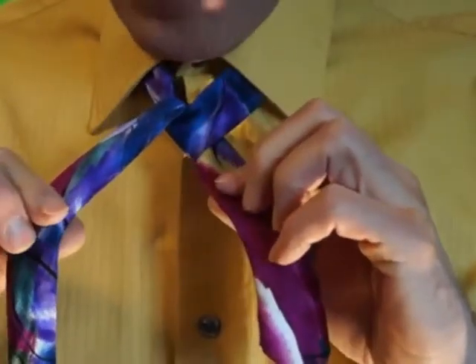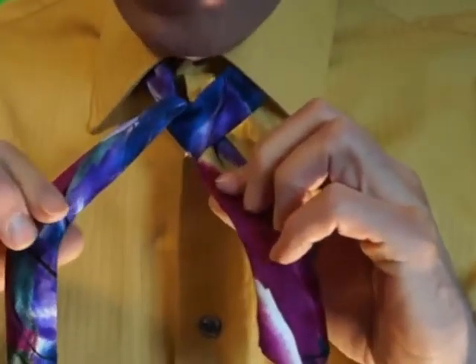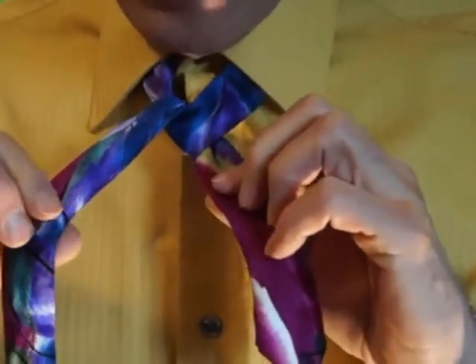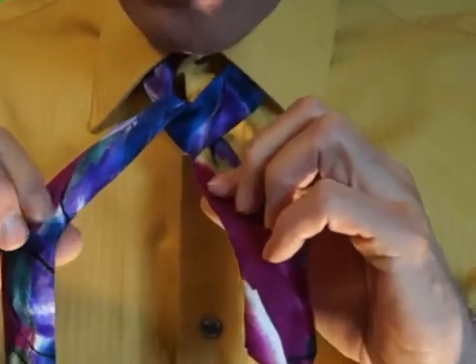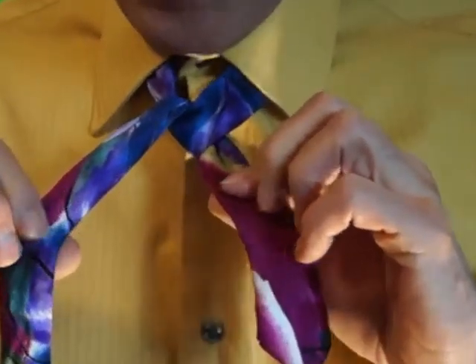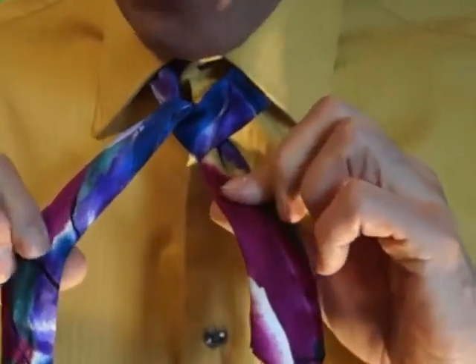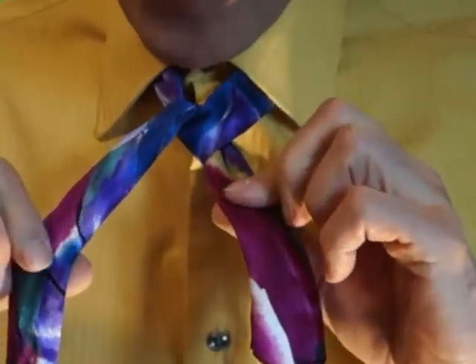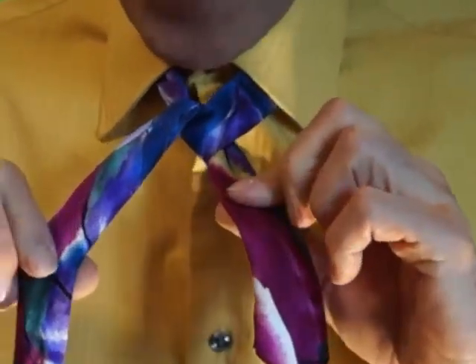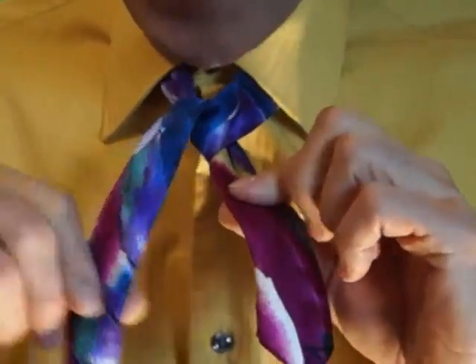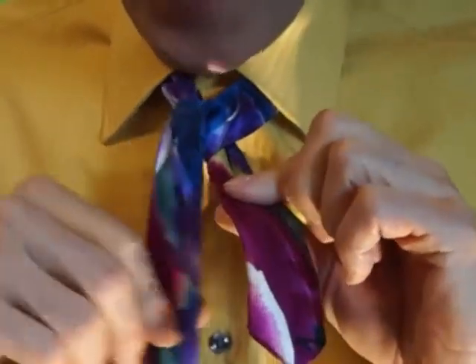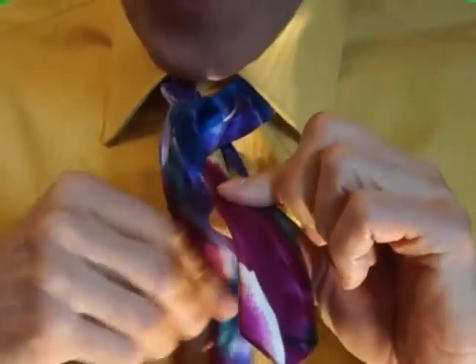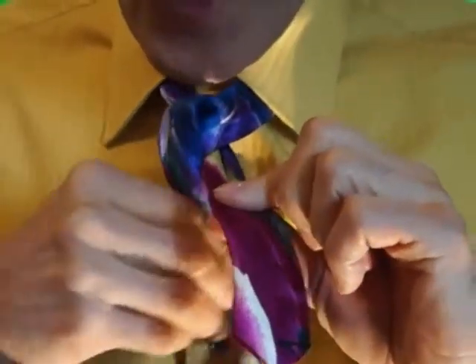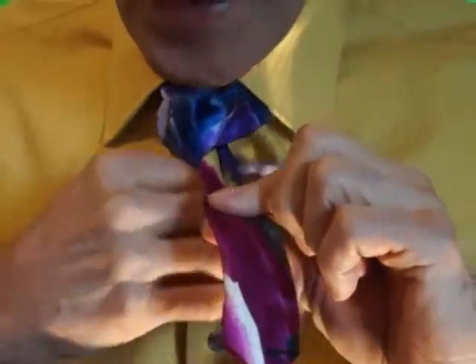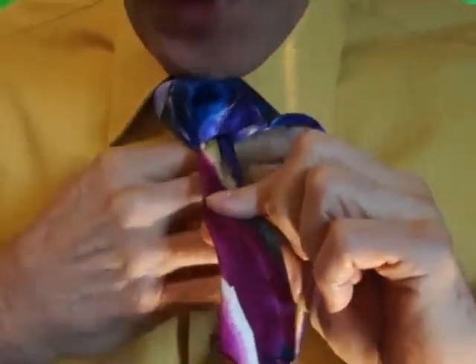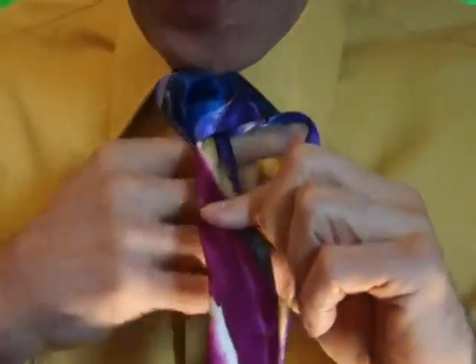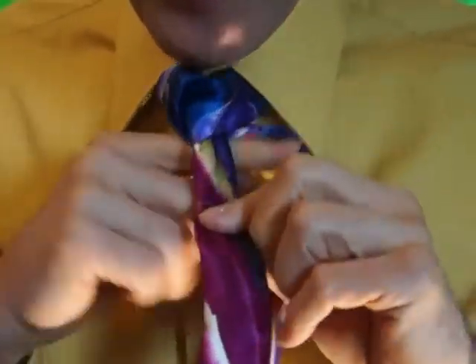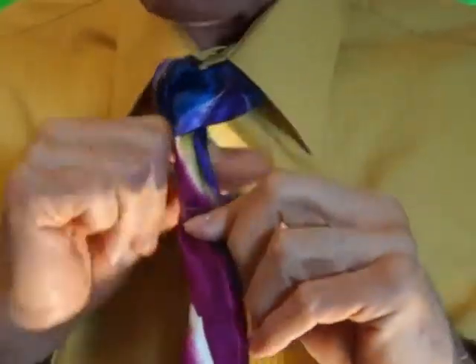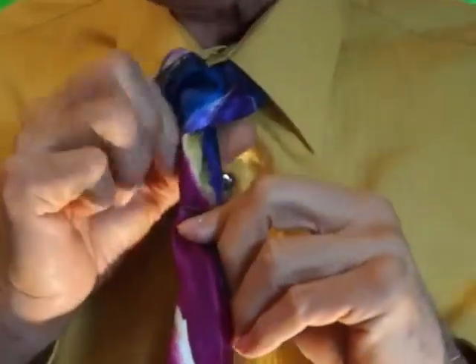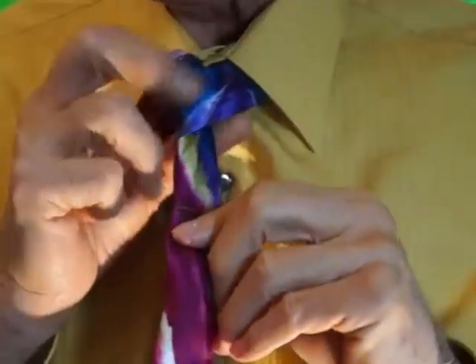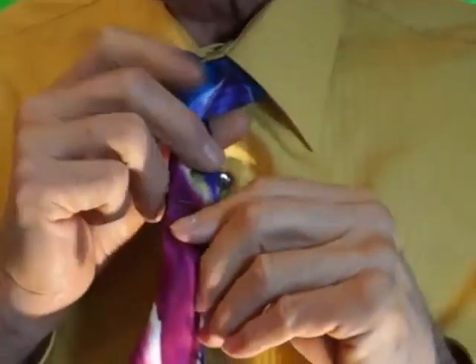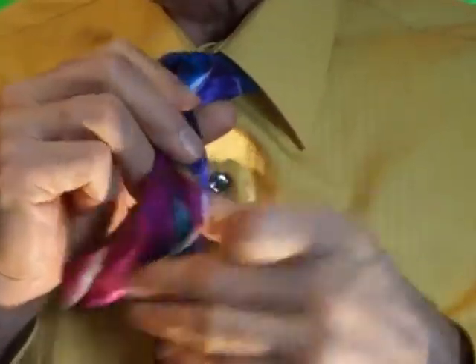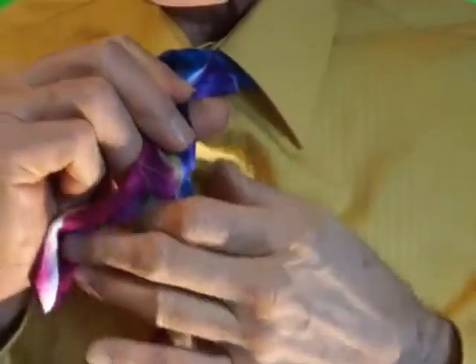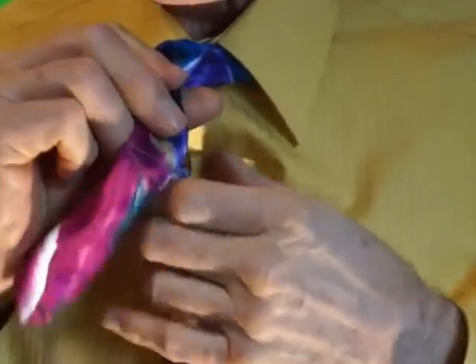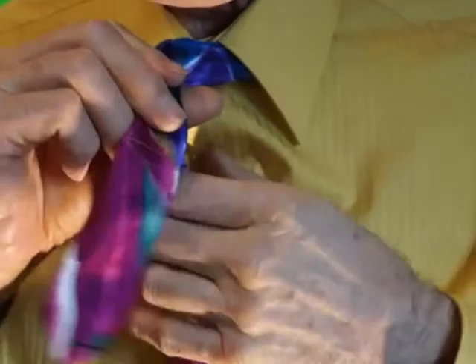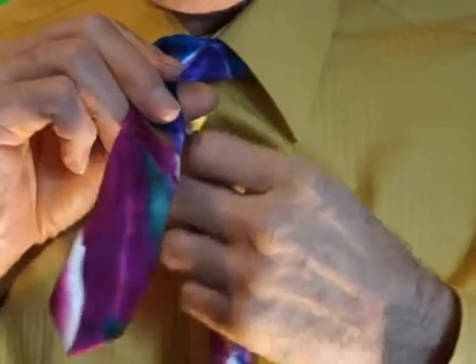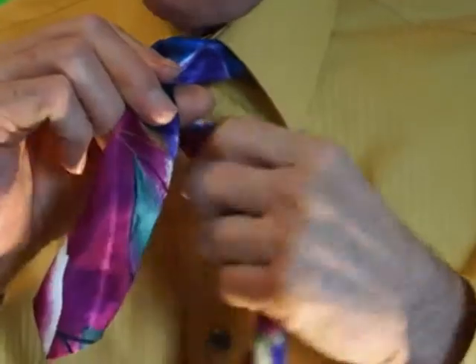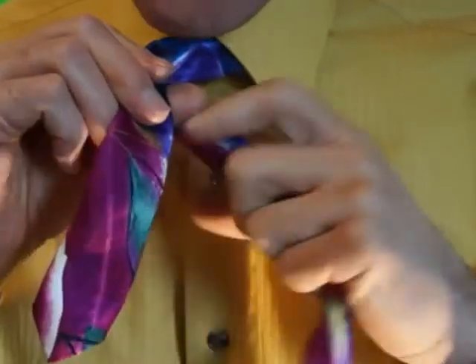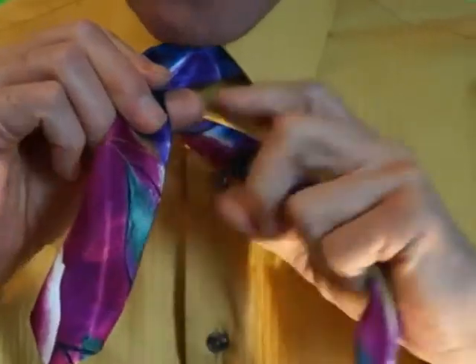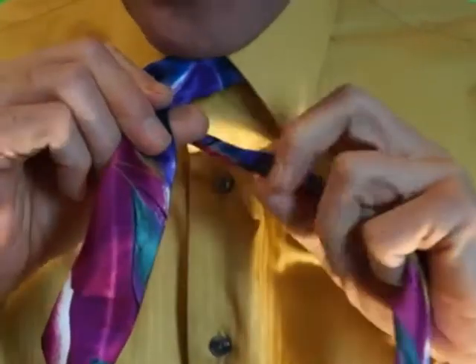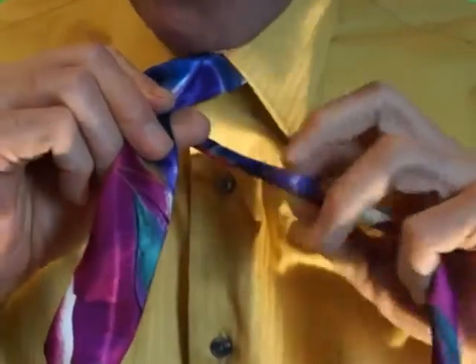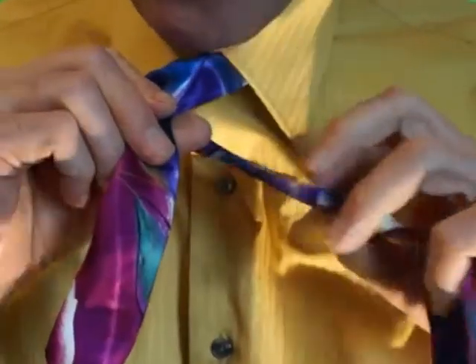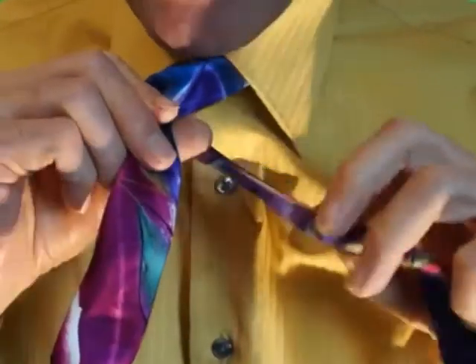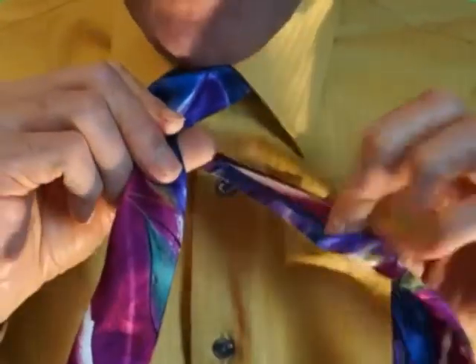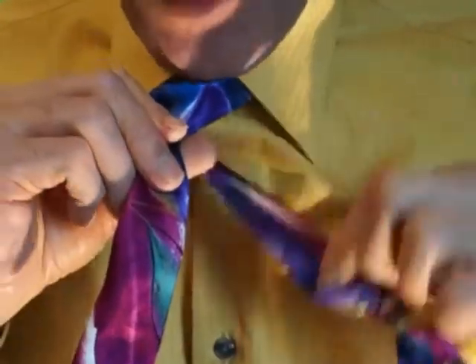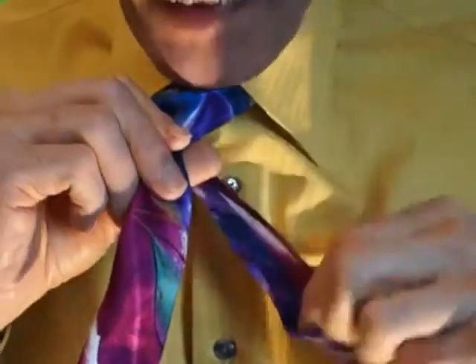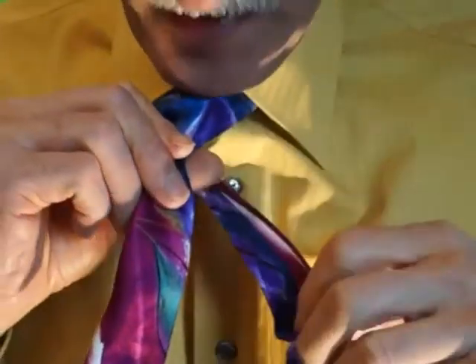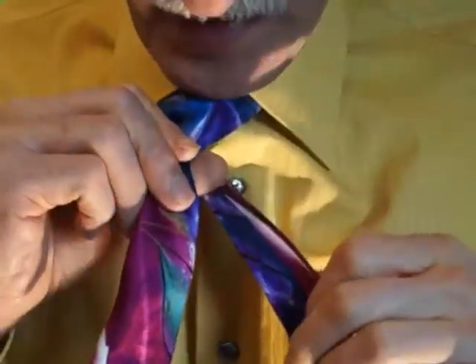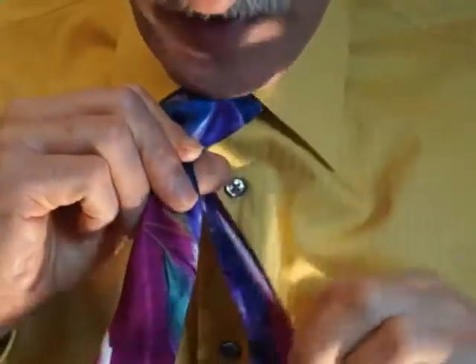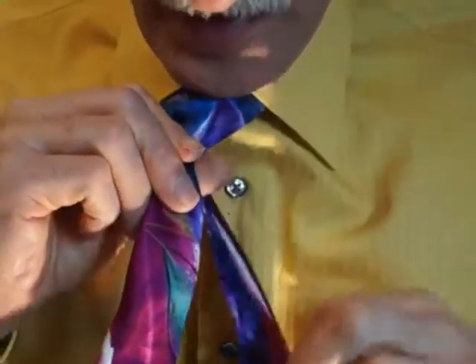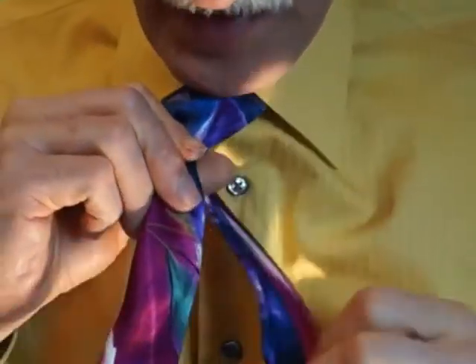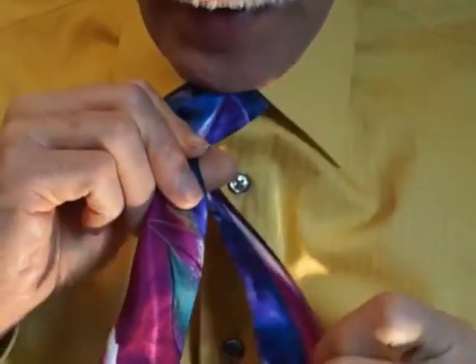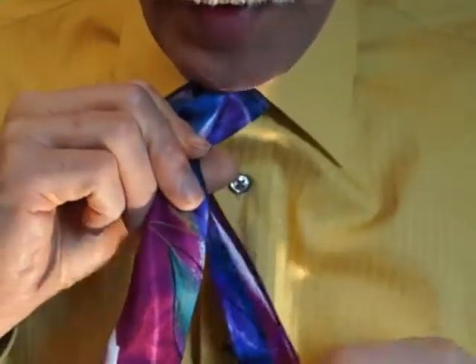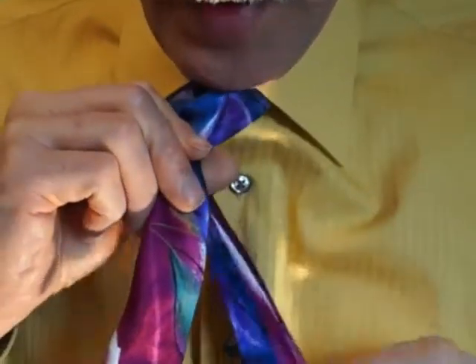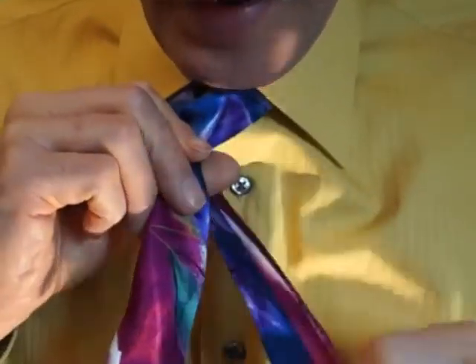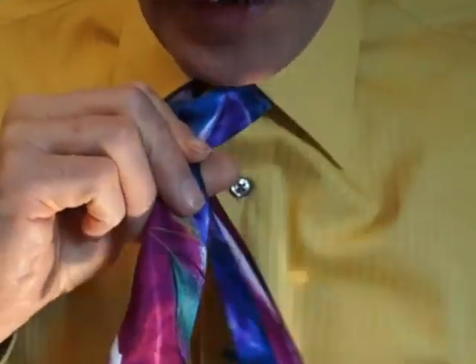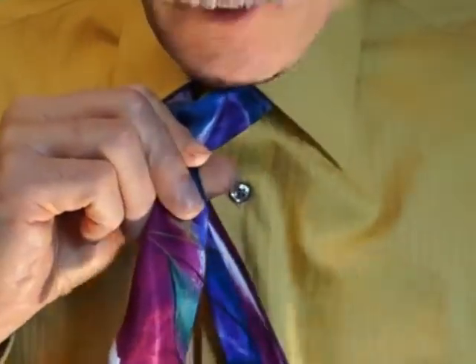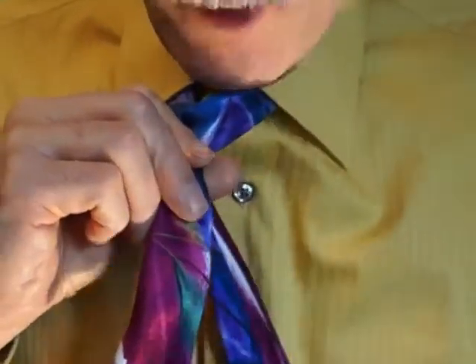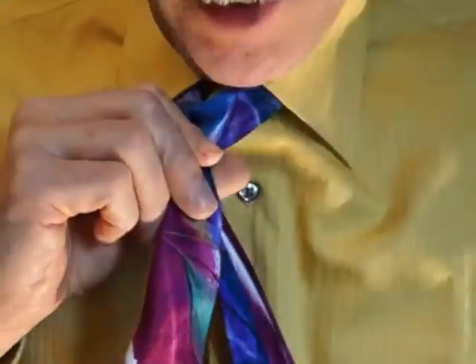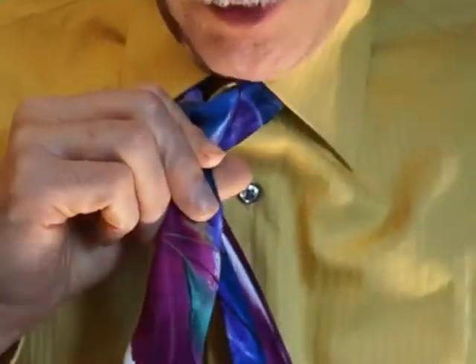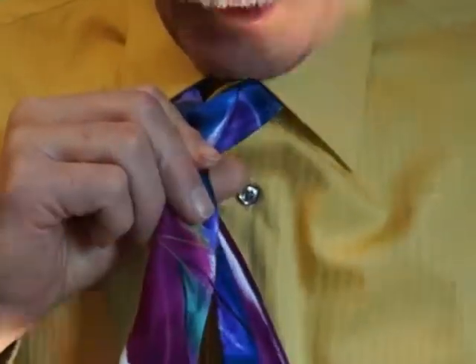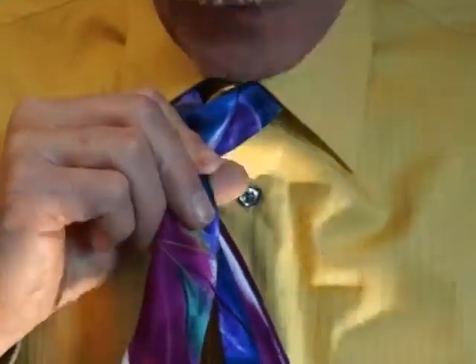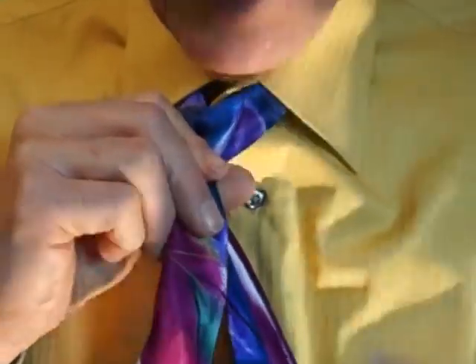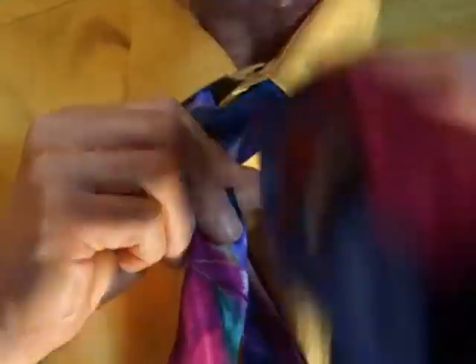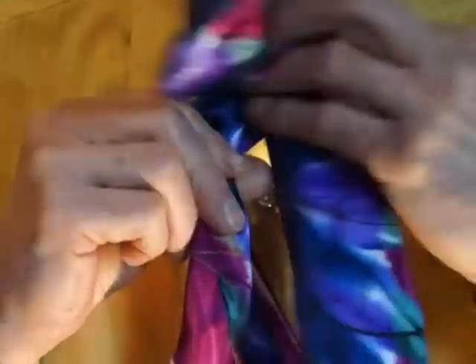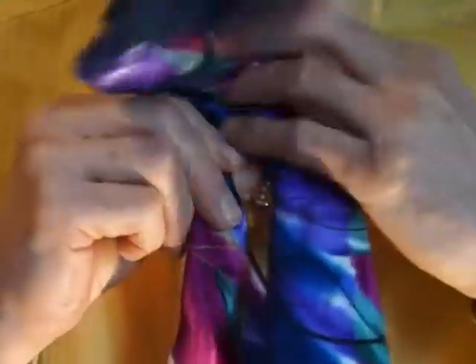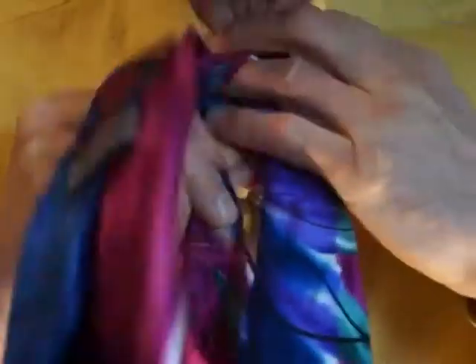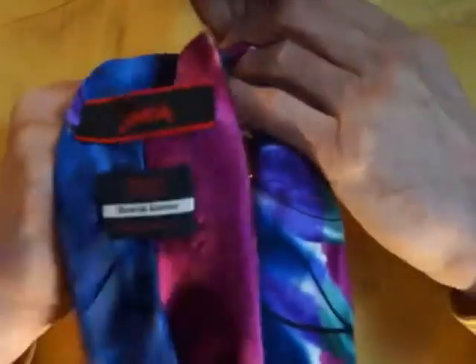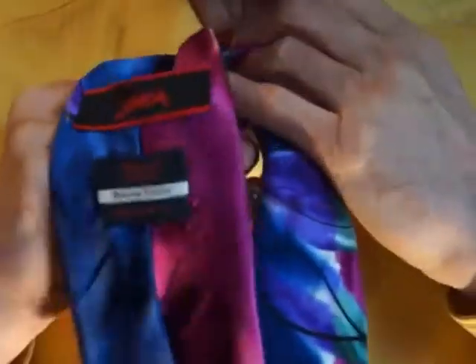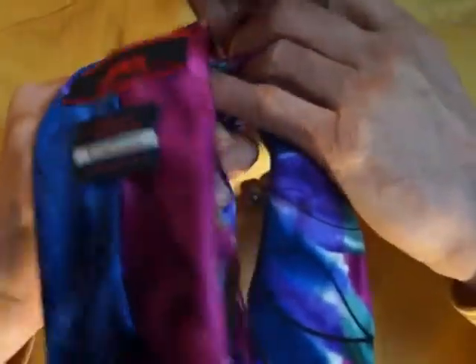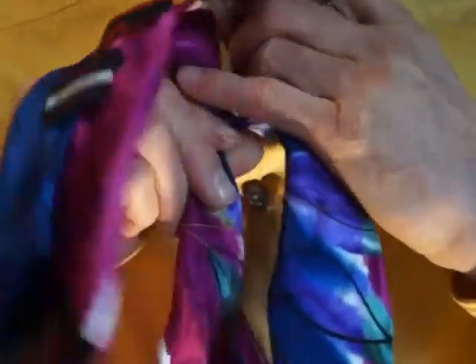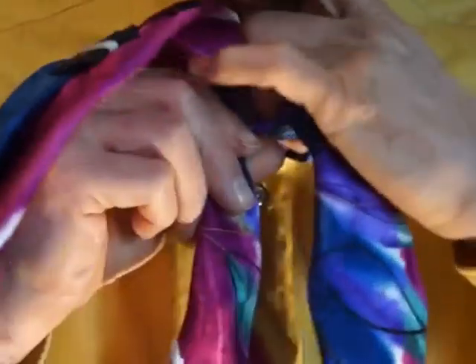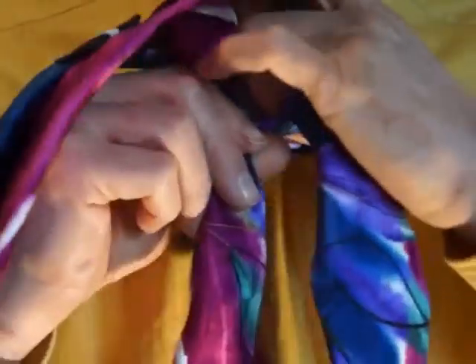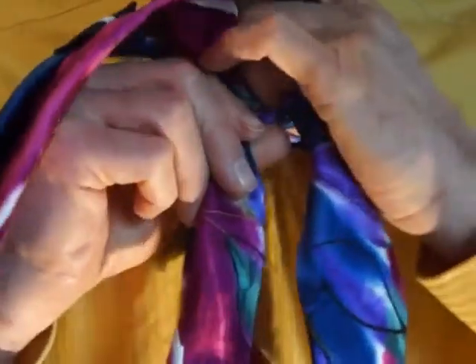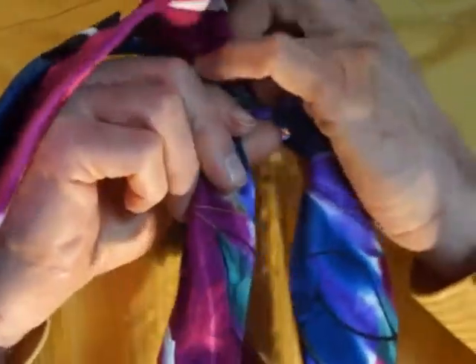Then bring it underneath and around and you bring it through the left side, second.